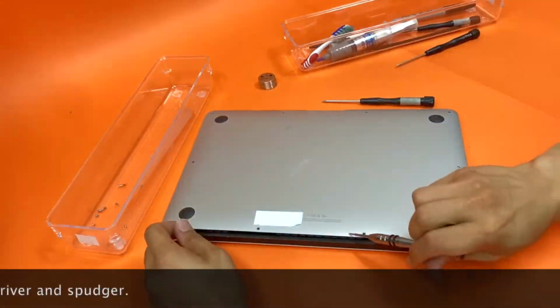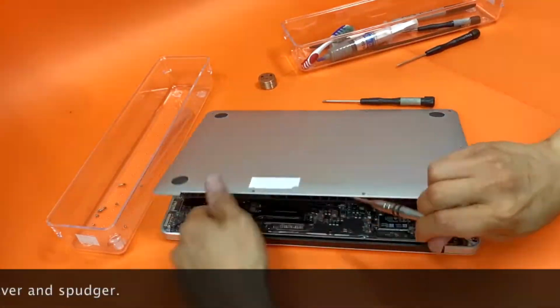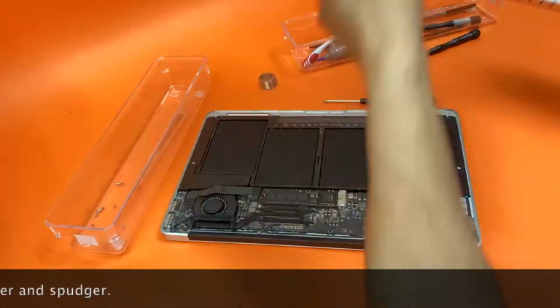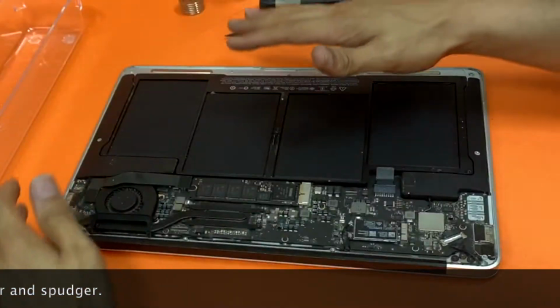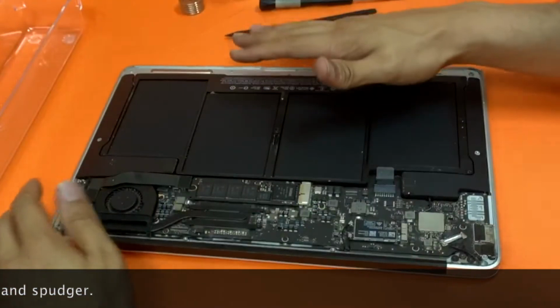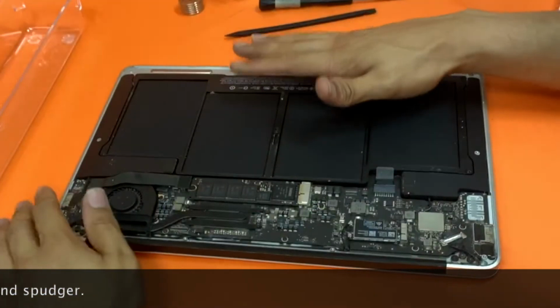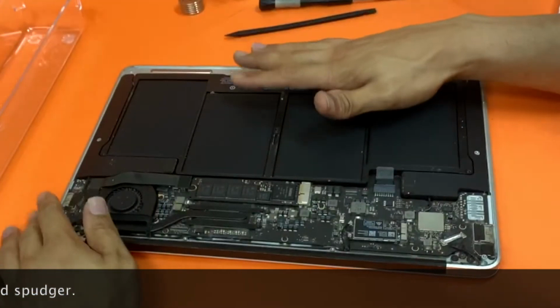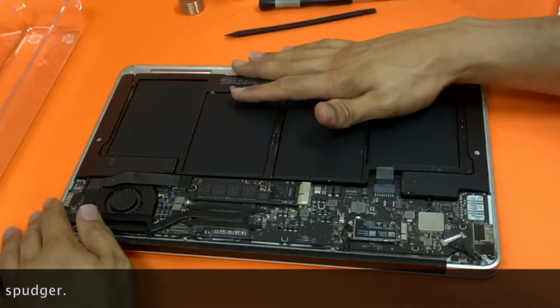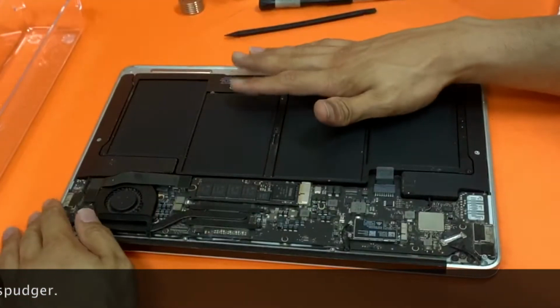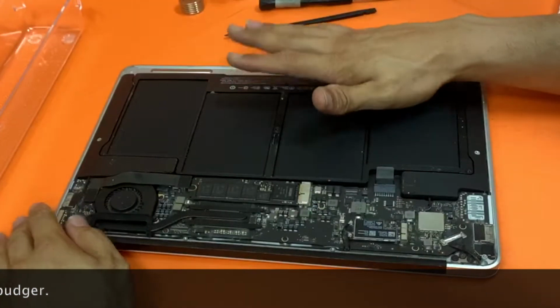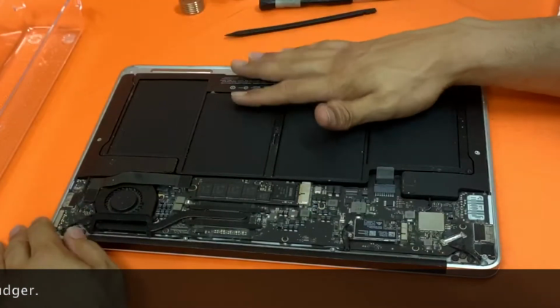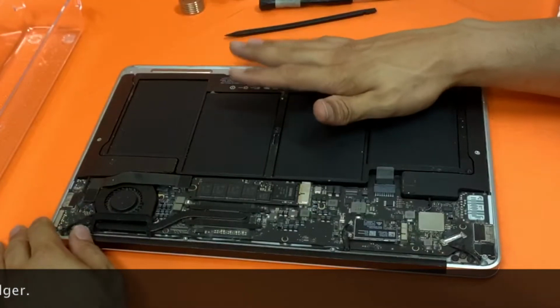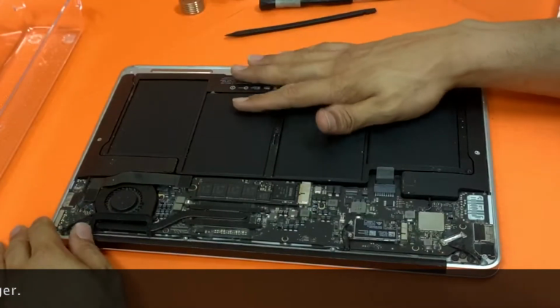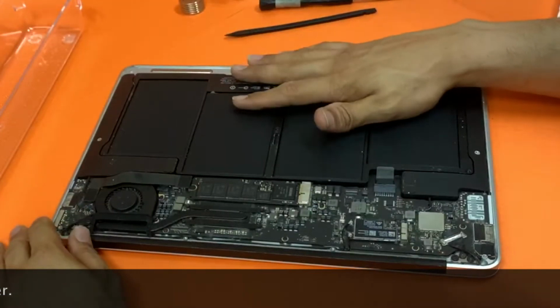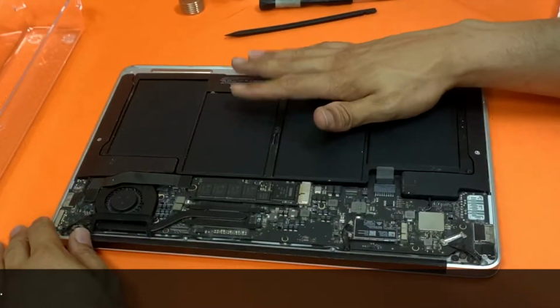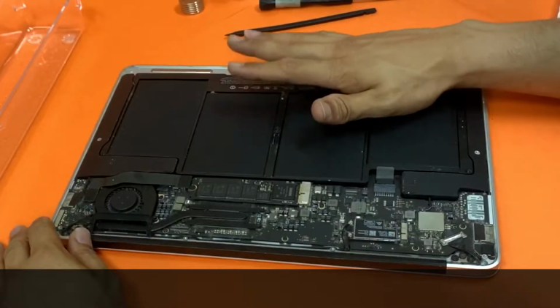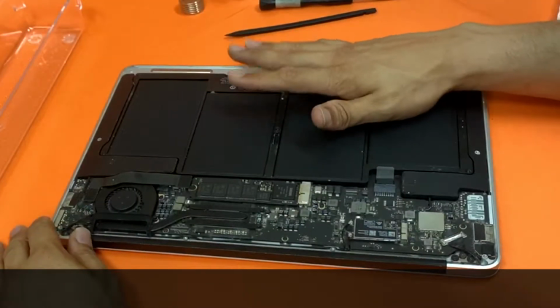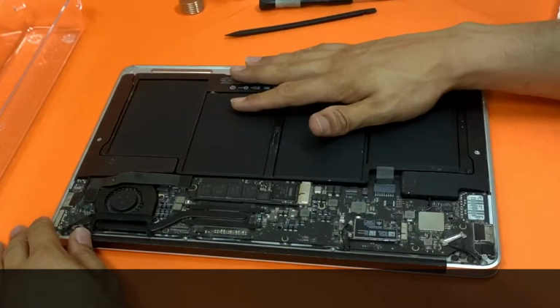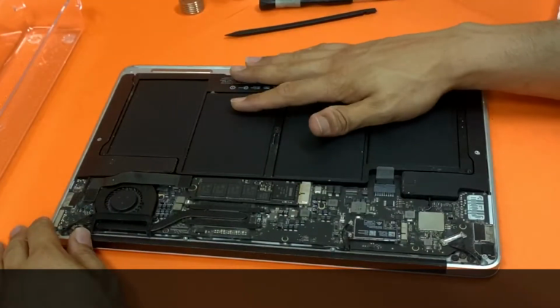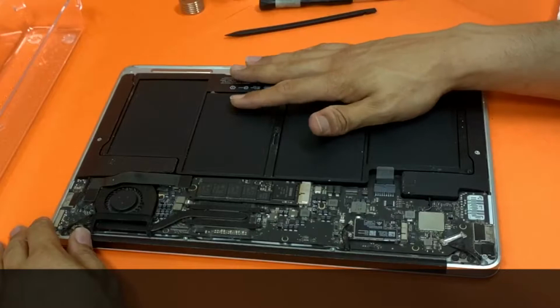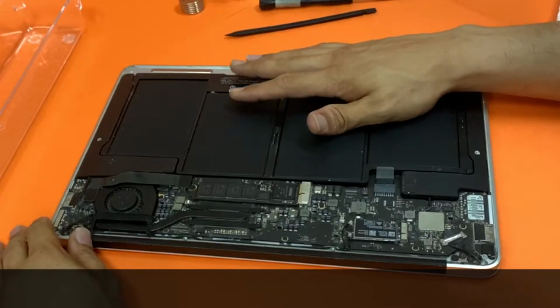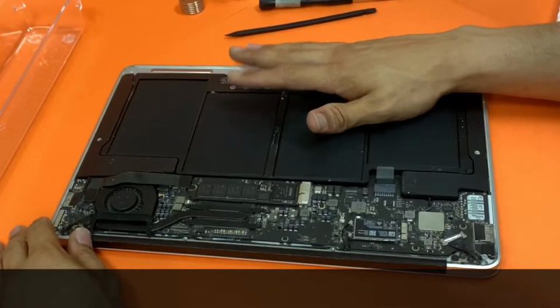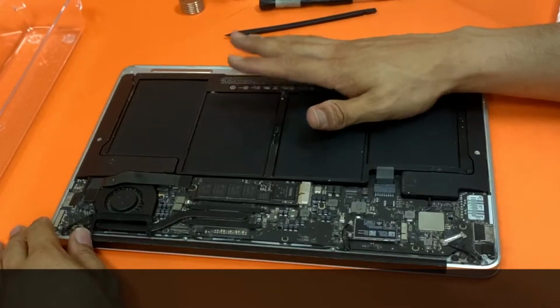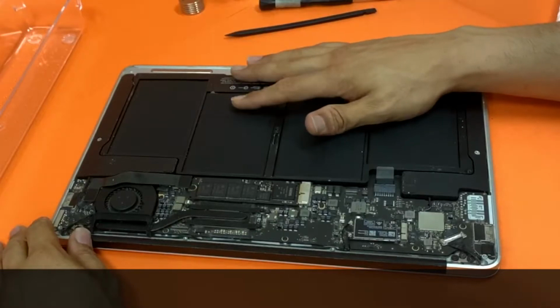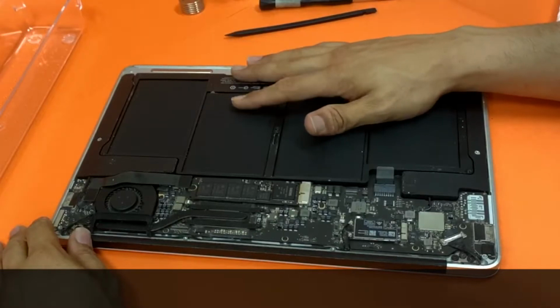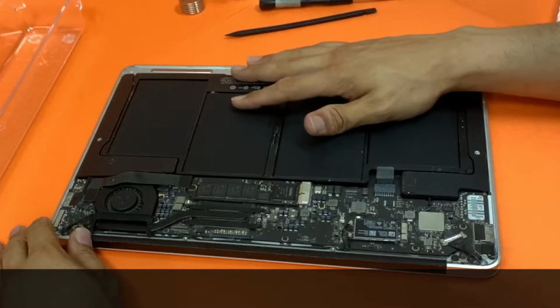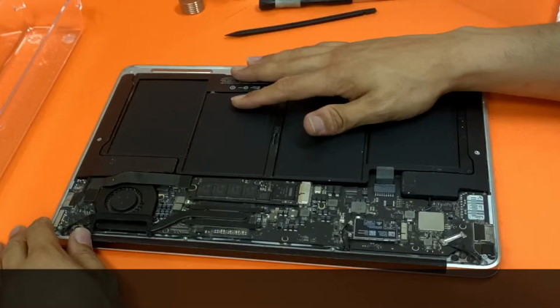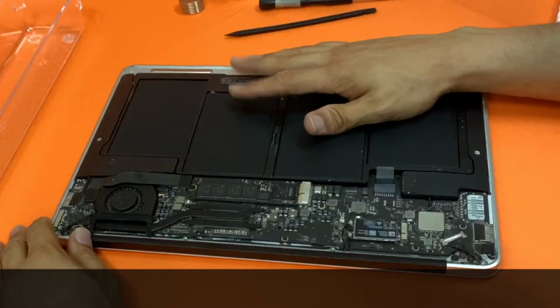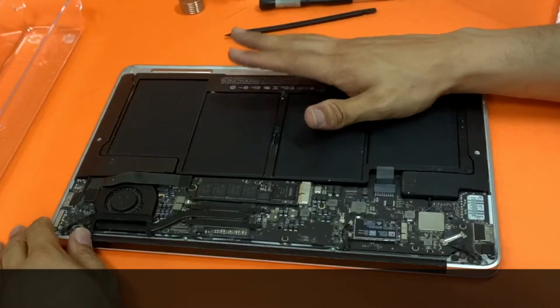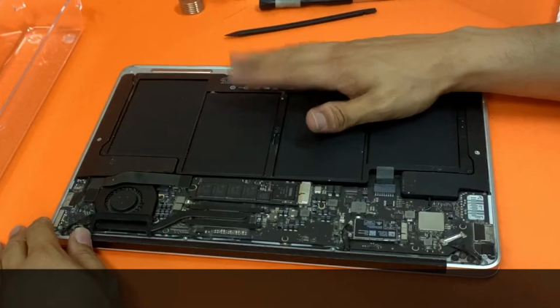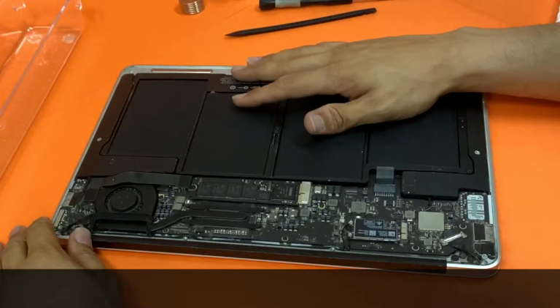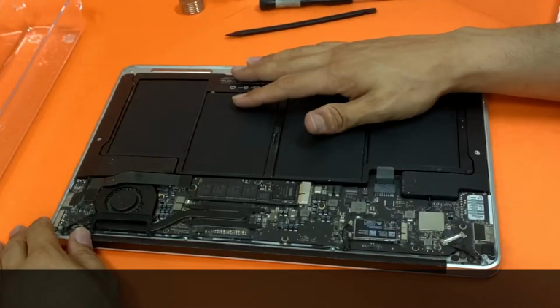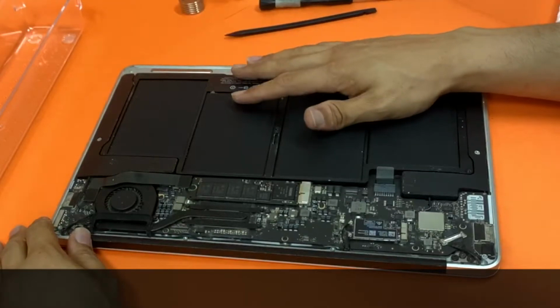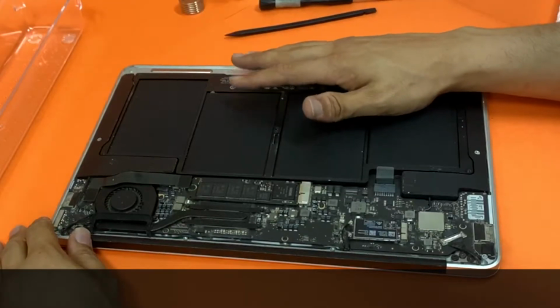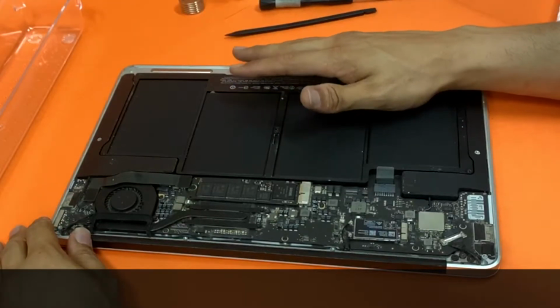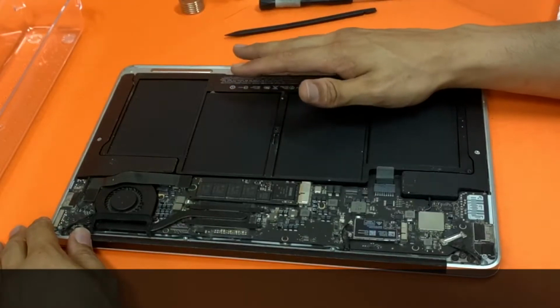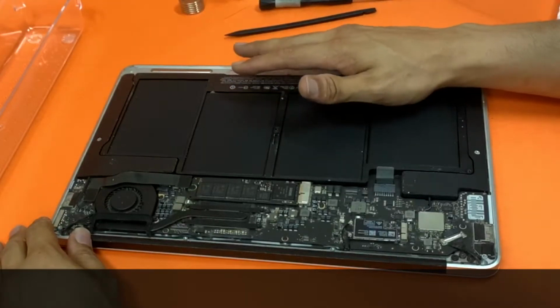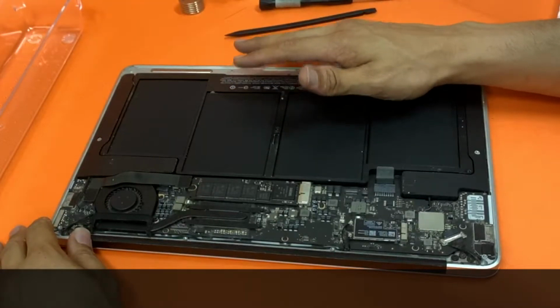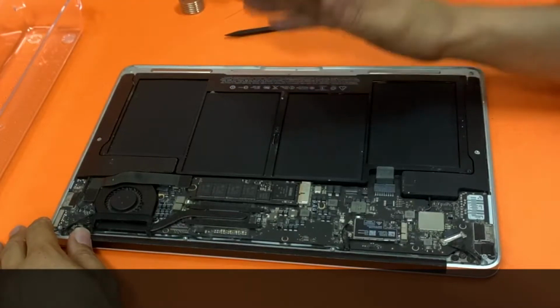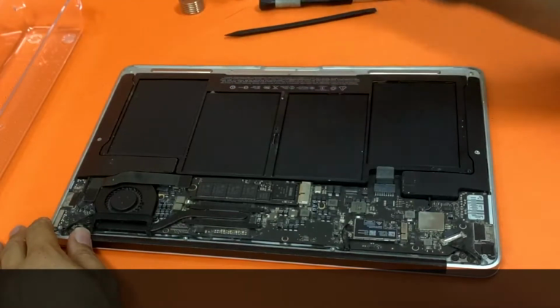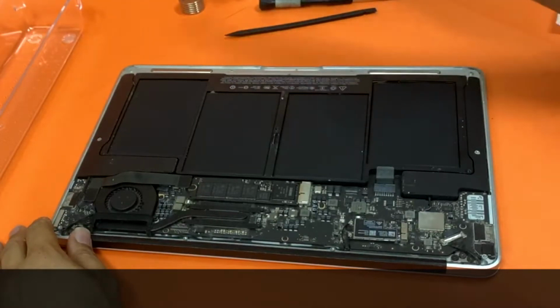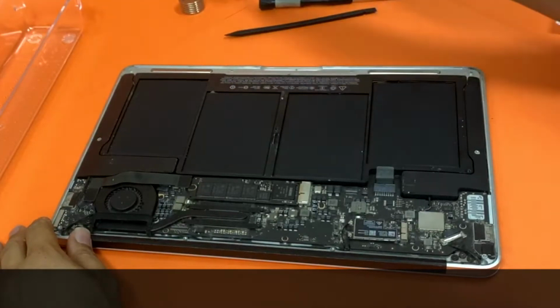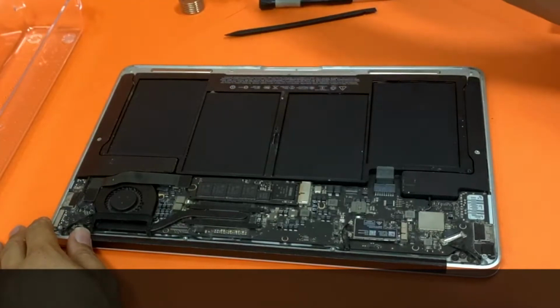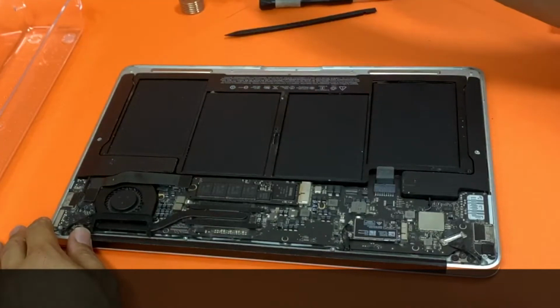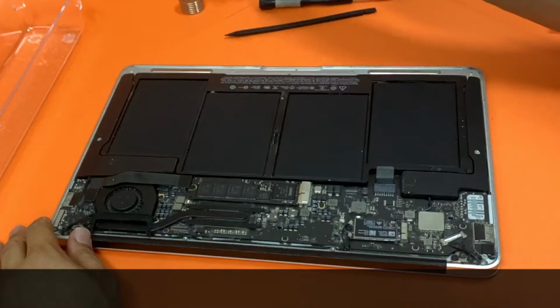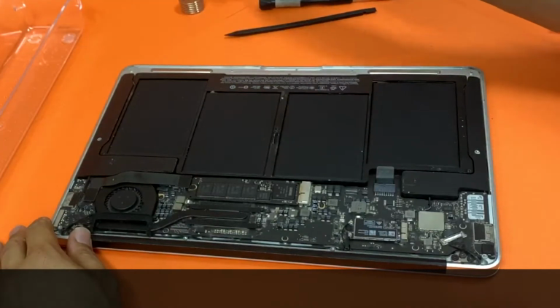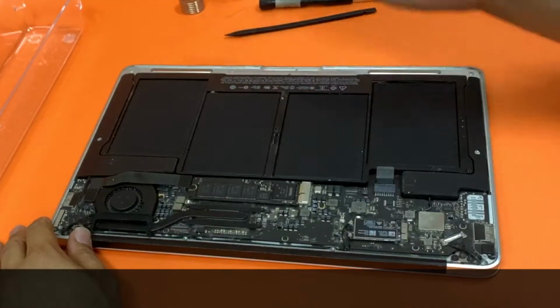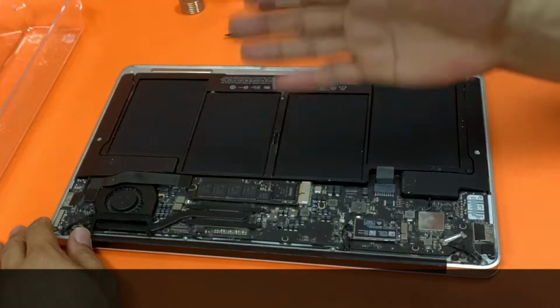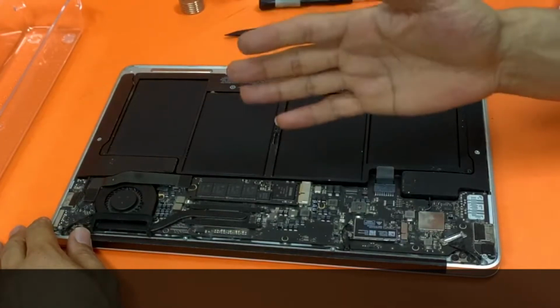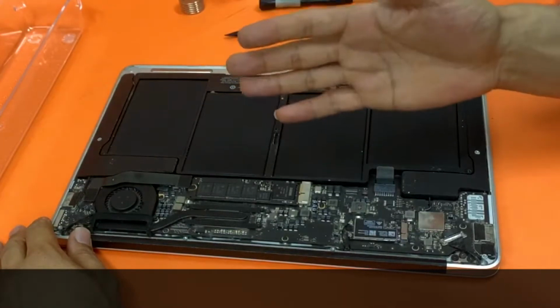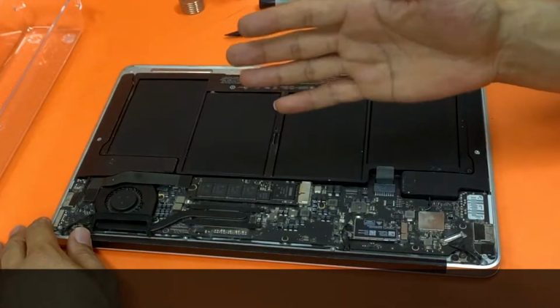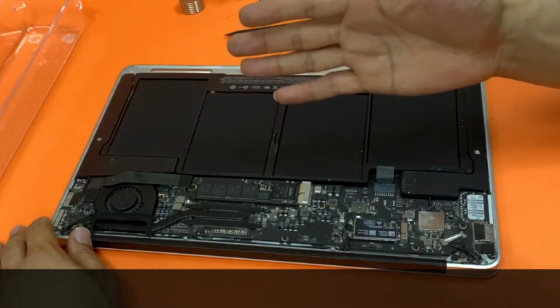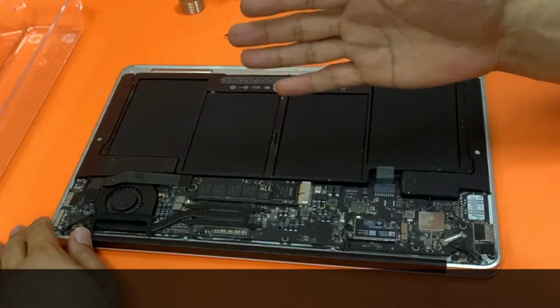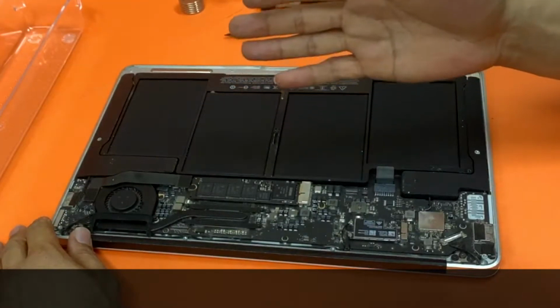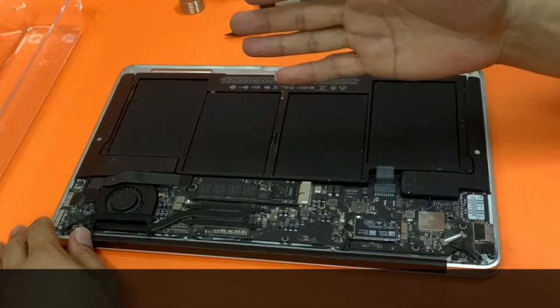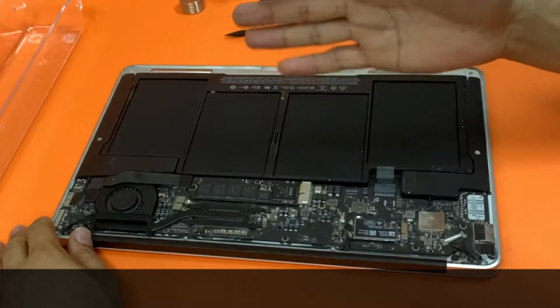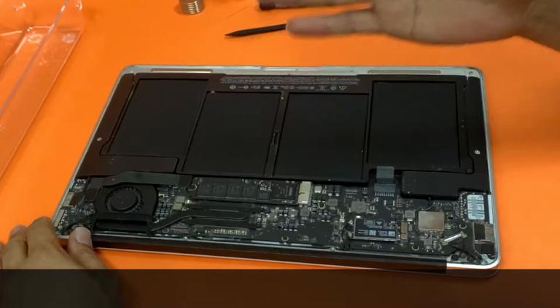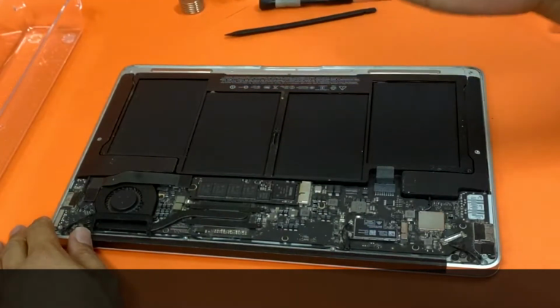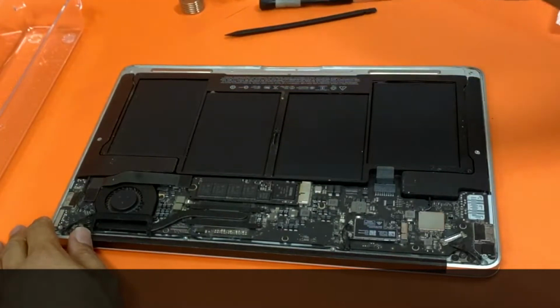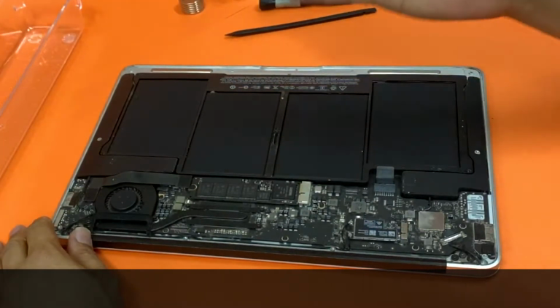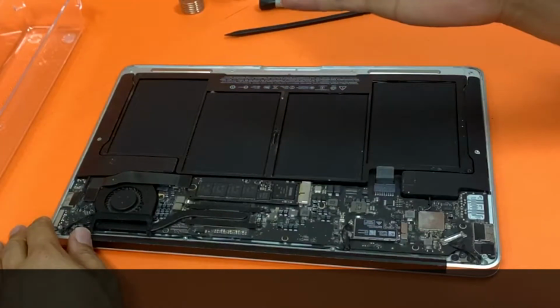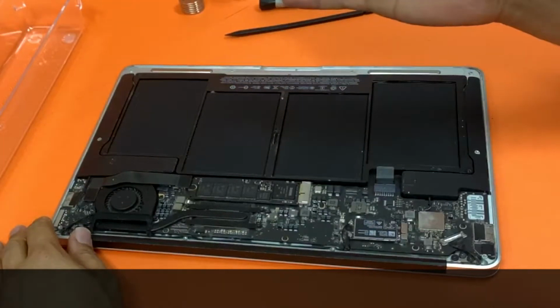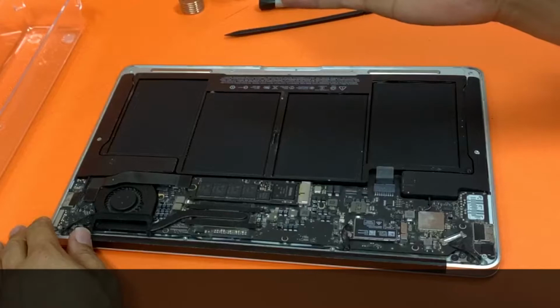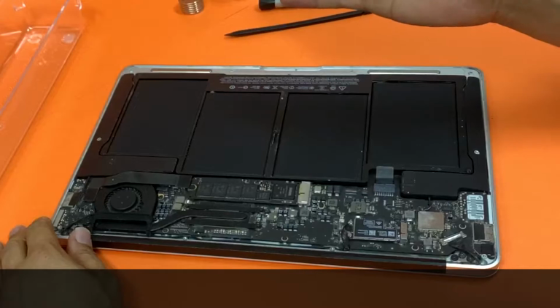To replace the SSD on a MacBook — a 2017, so 2012 all the way to 2017 — is pretty much the same process.